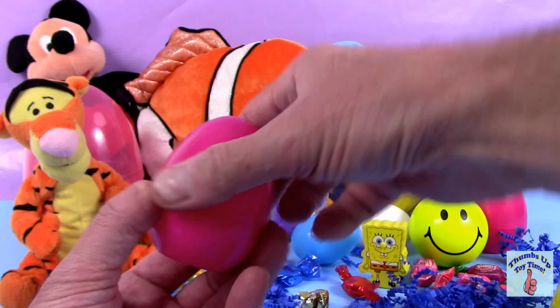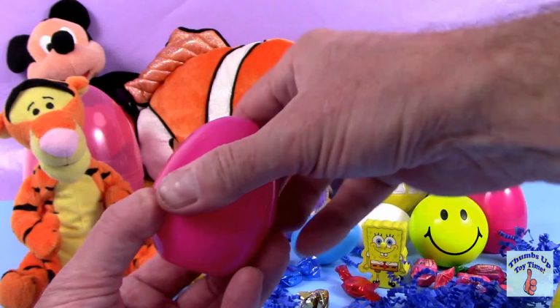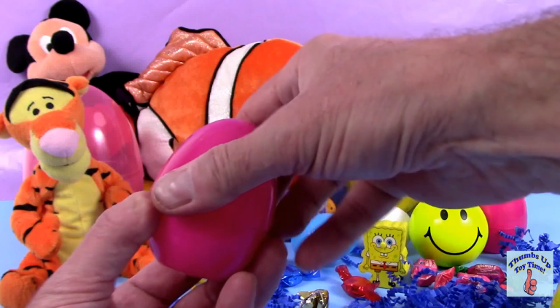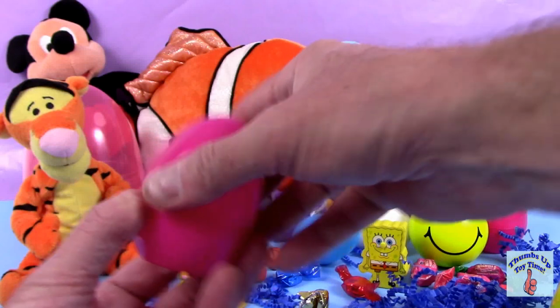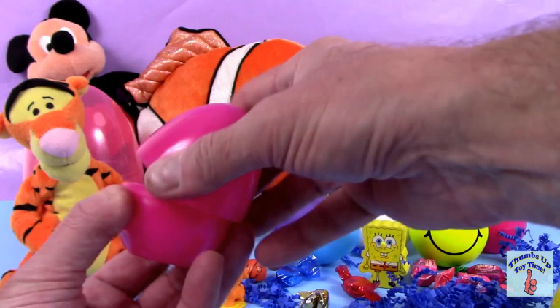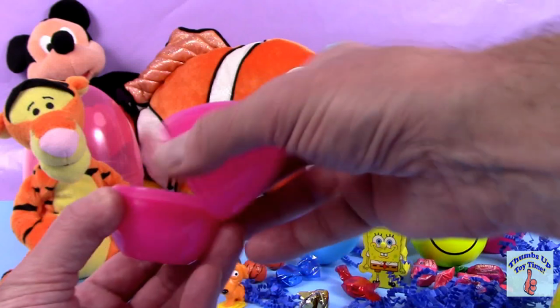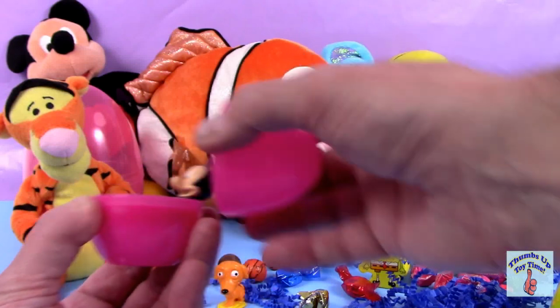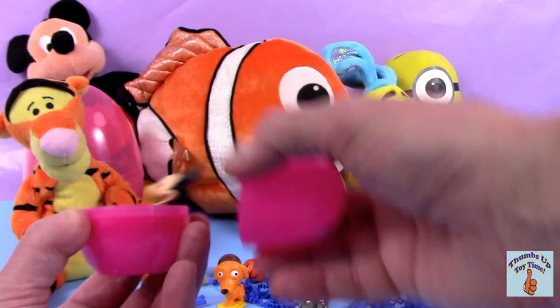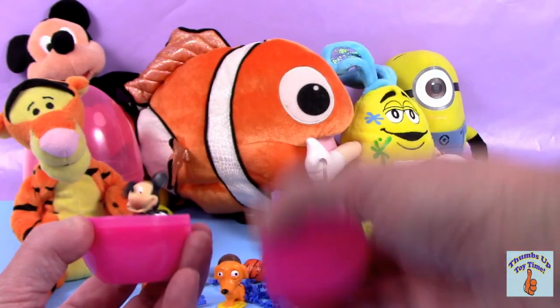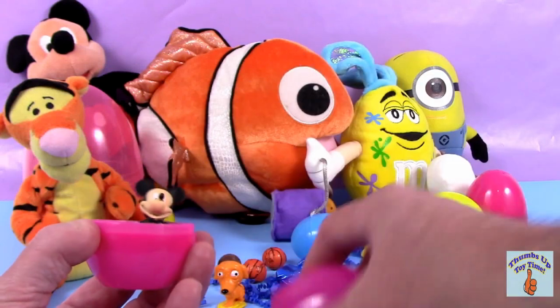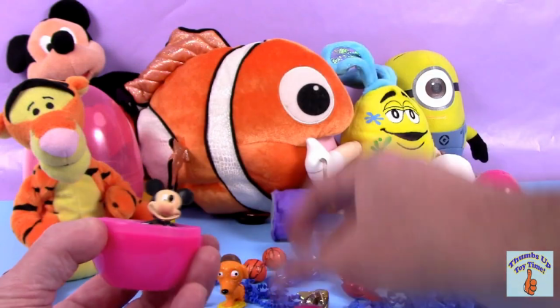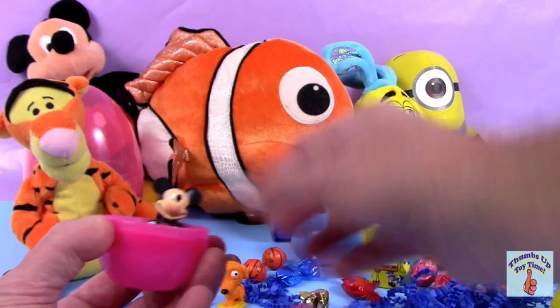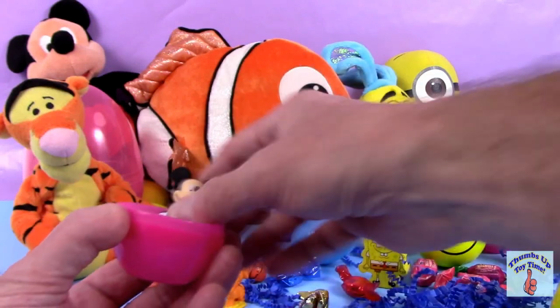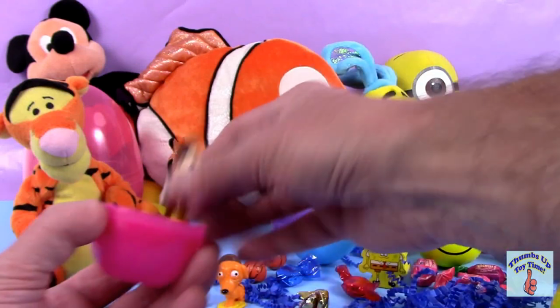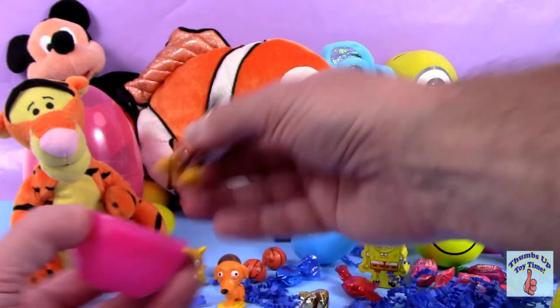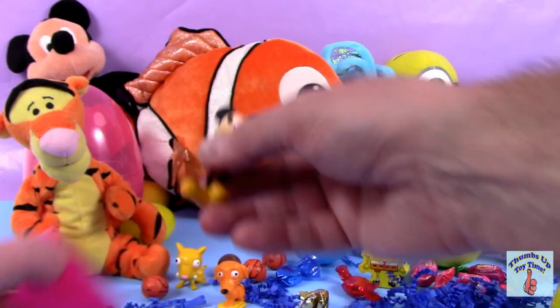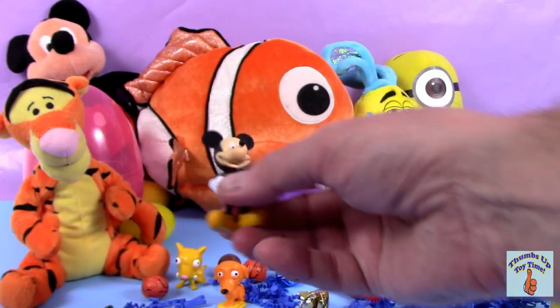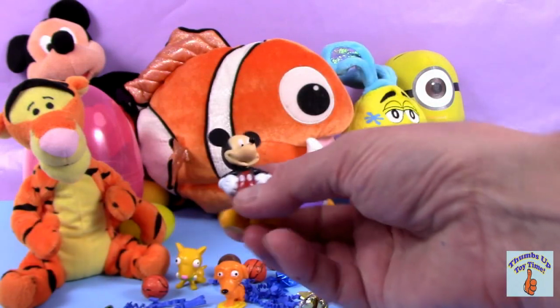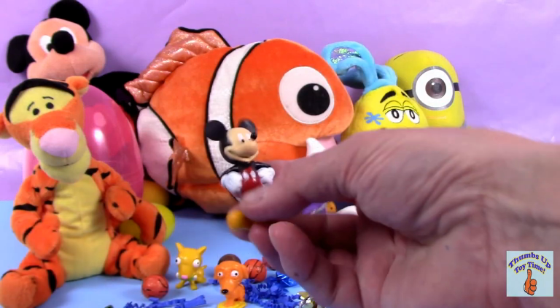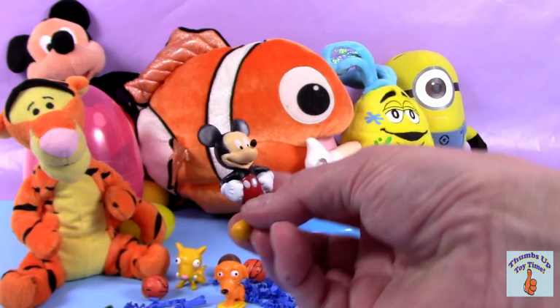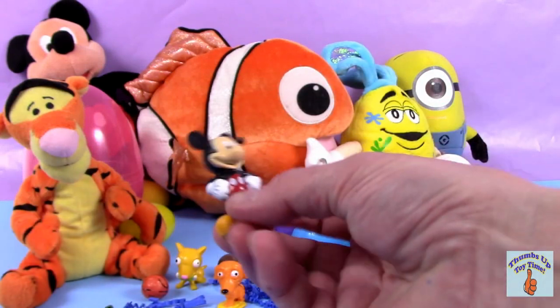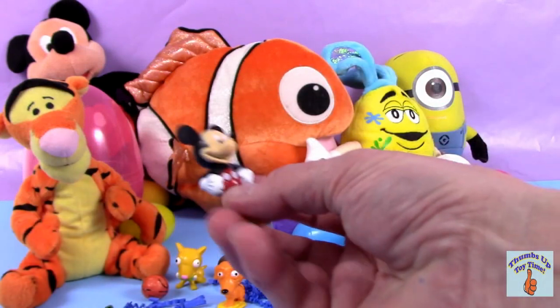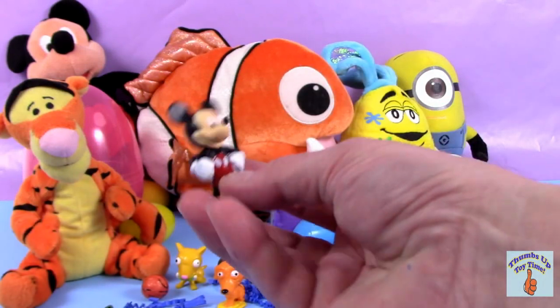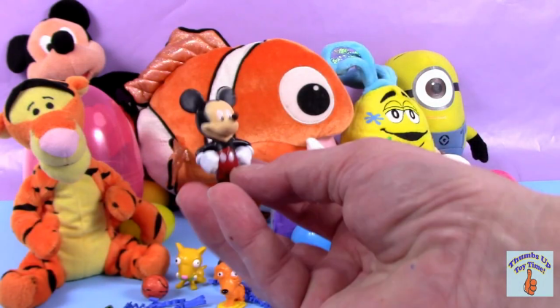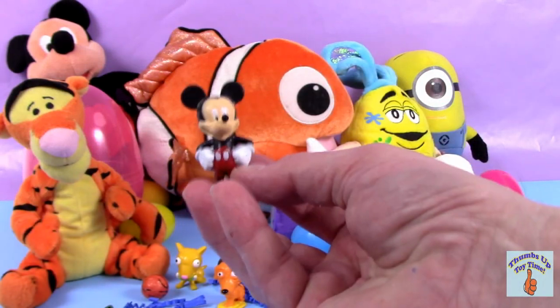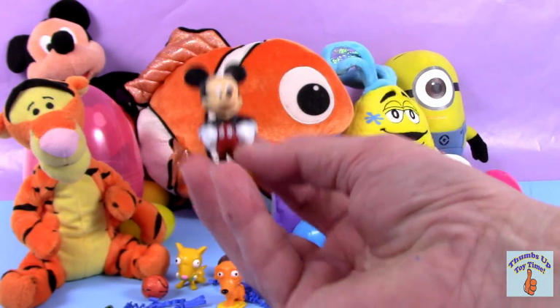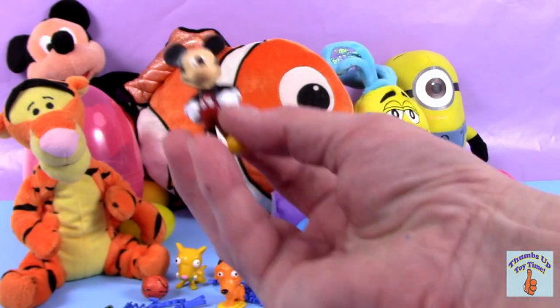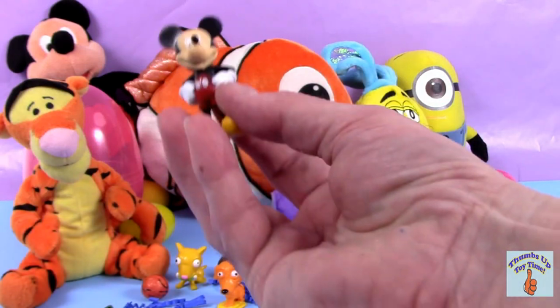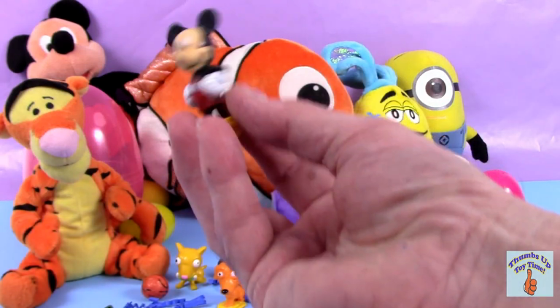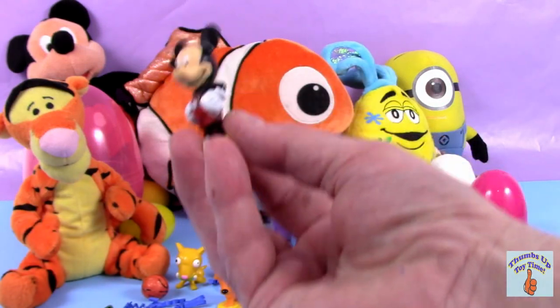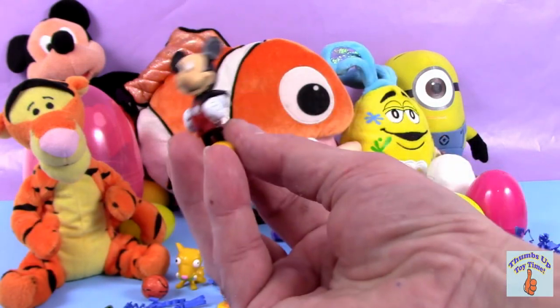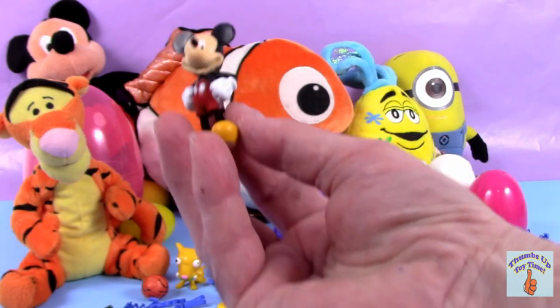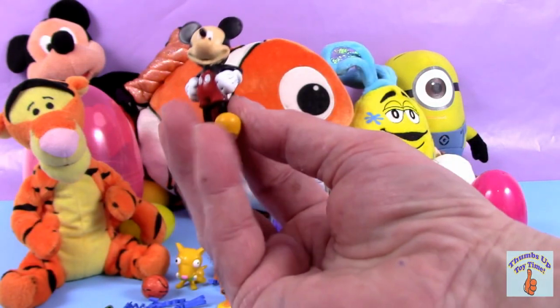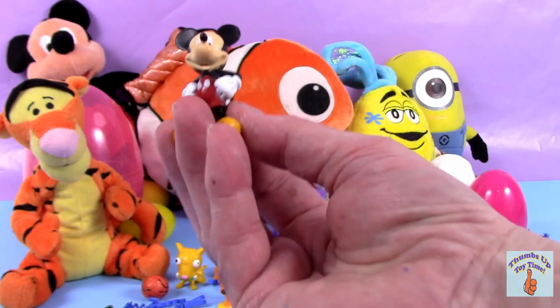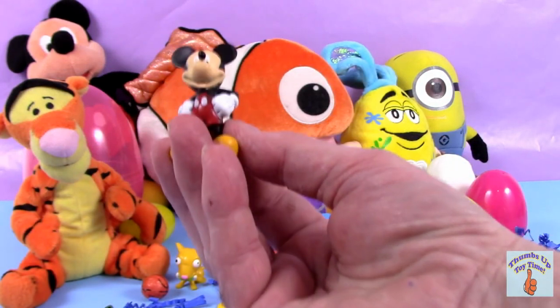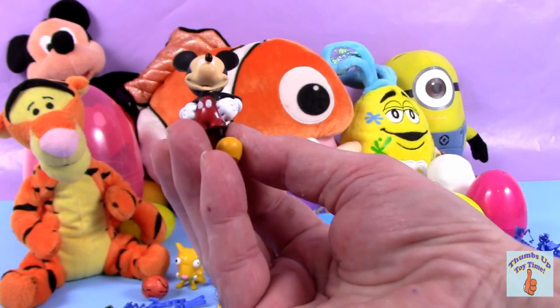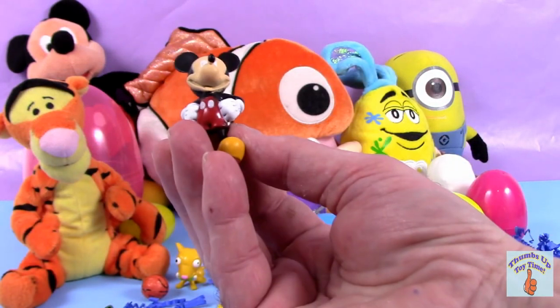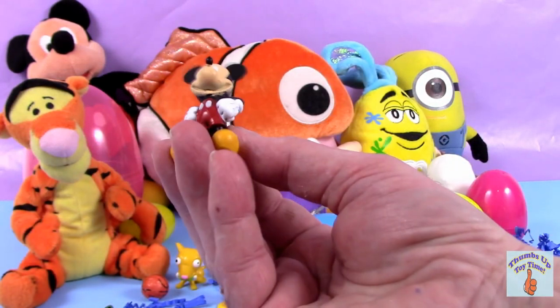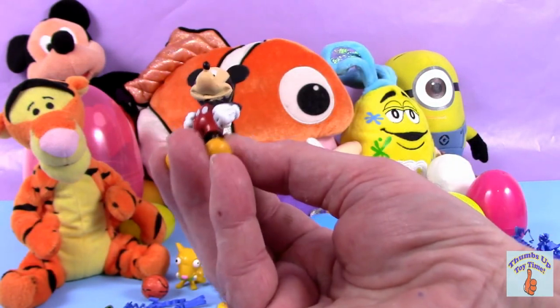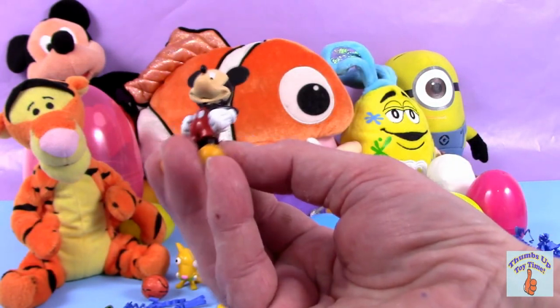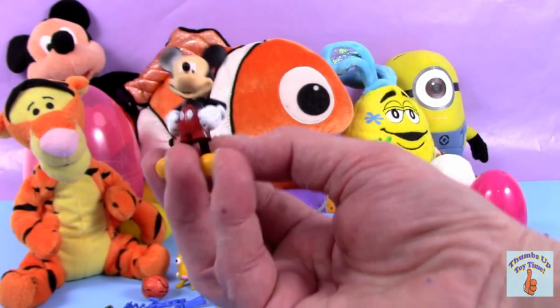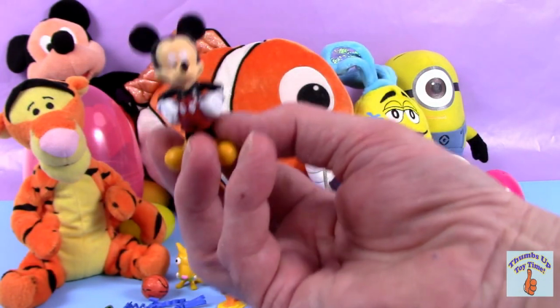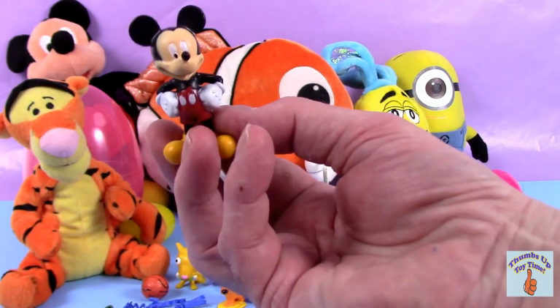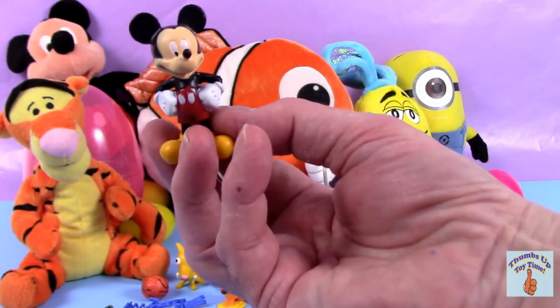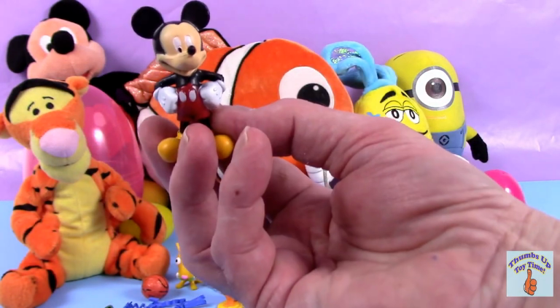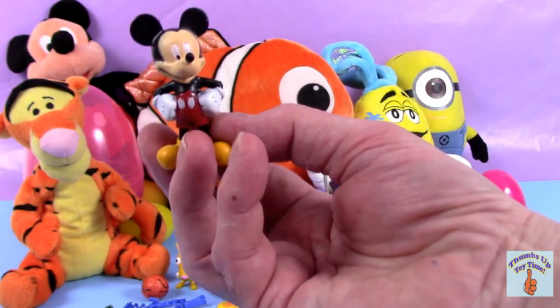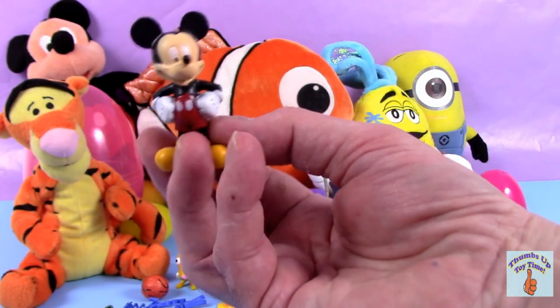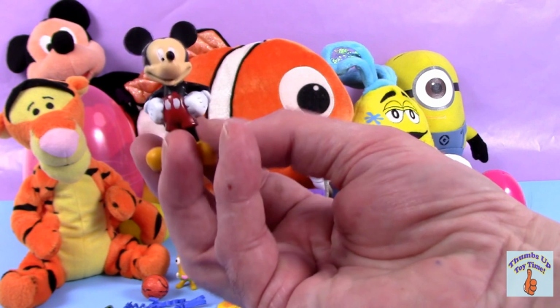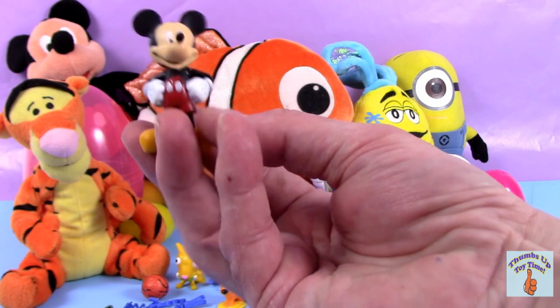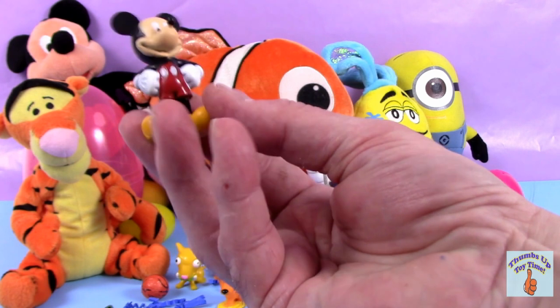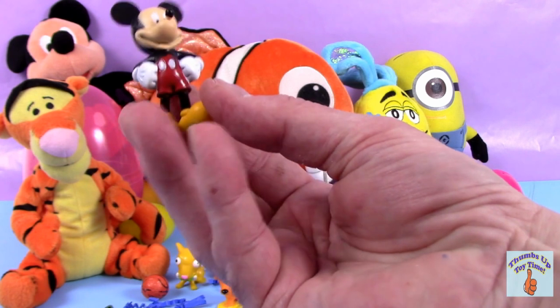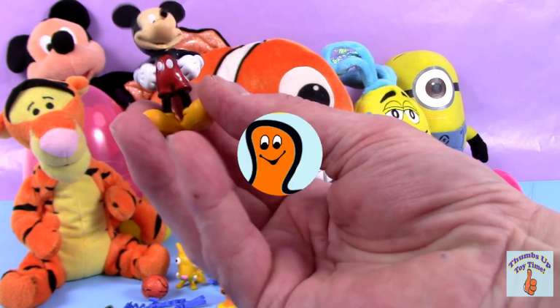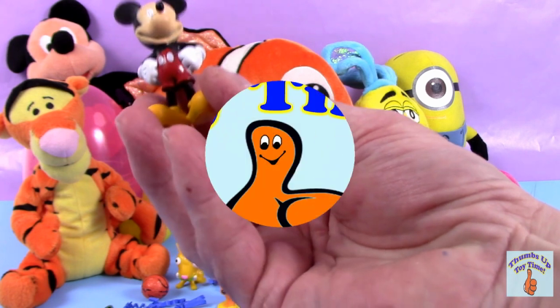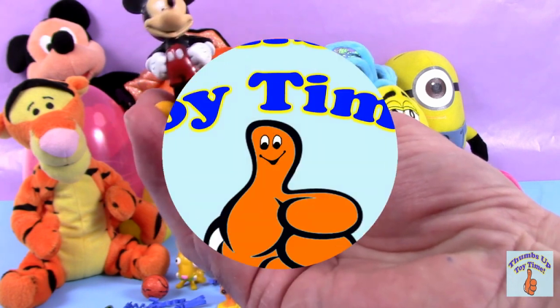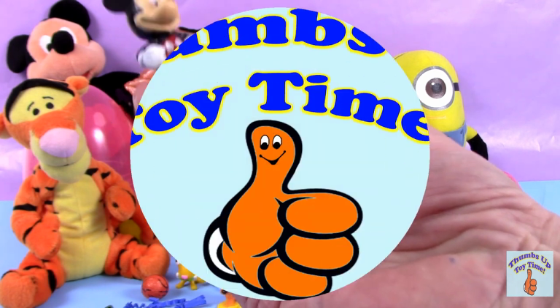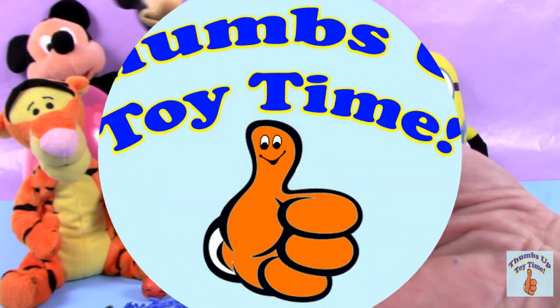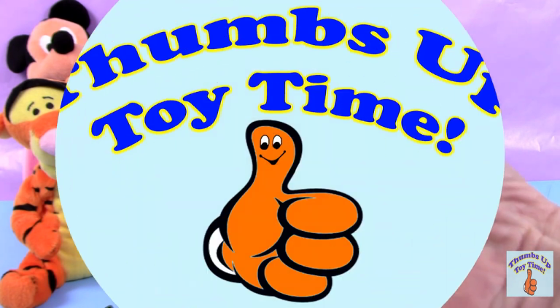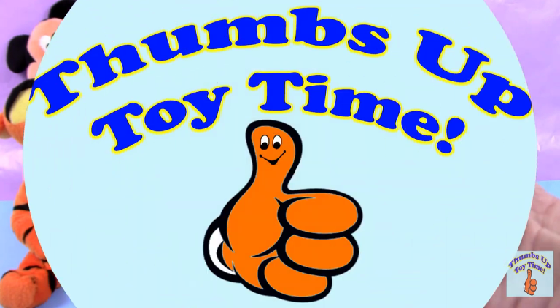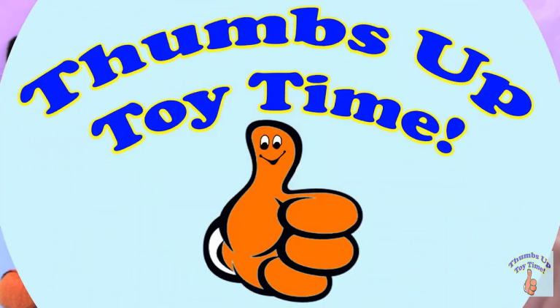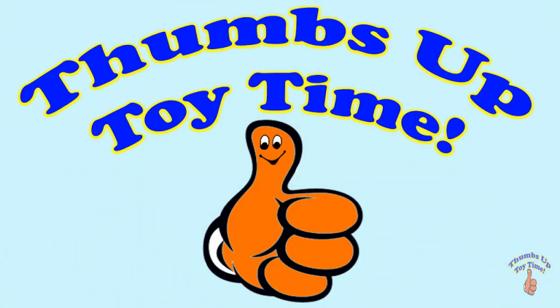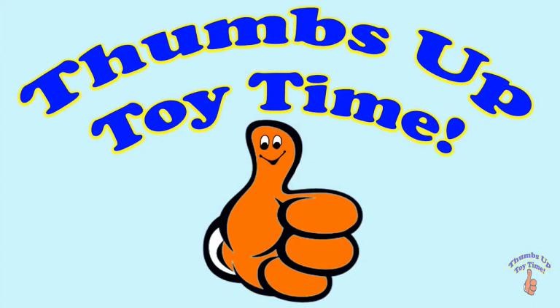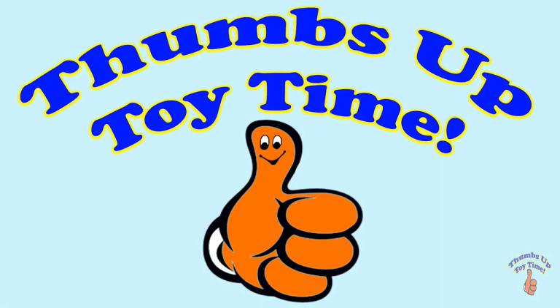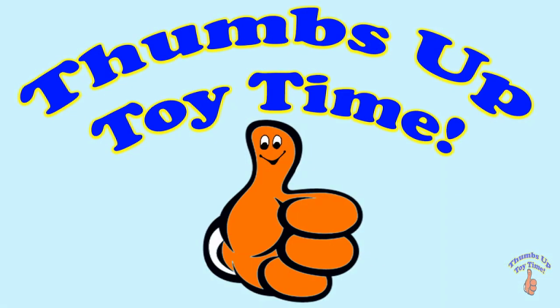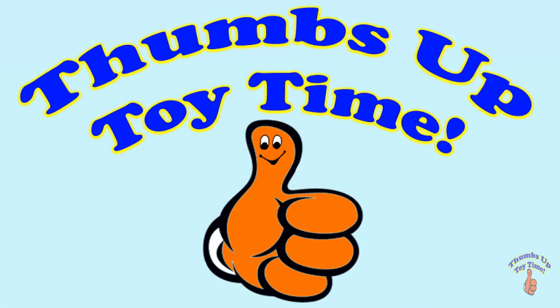Hi everyone! Today we've got 14 surprise eggs to open, so let's get started. It's Thumbs Up Toy Time.